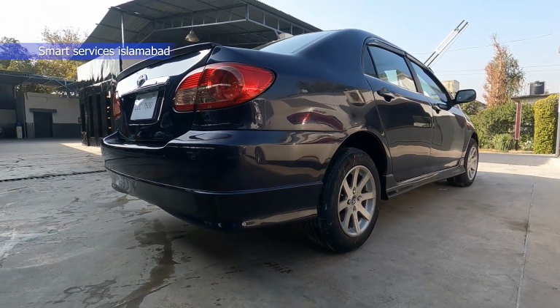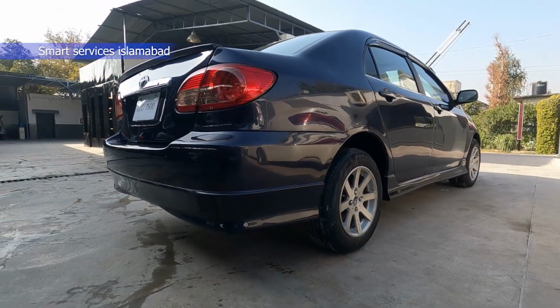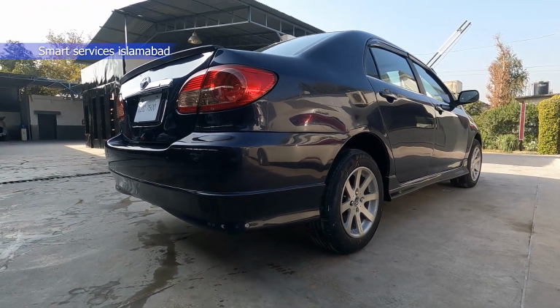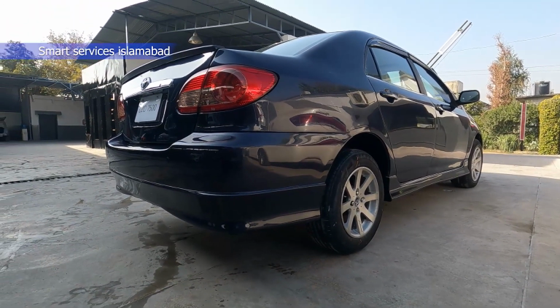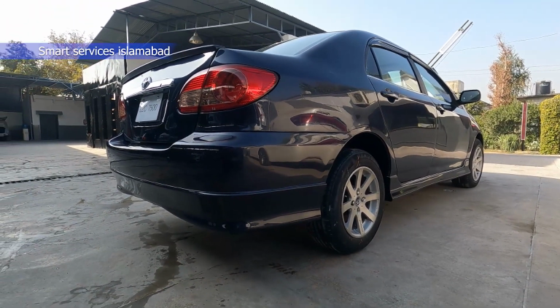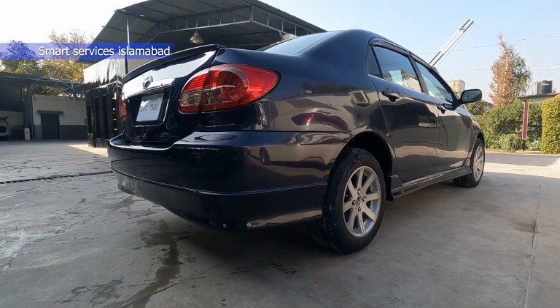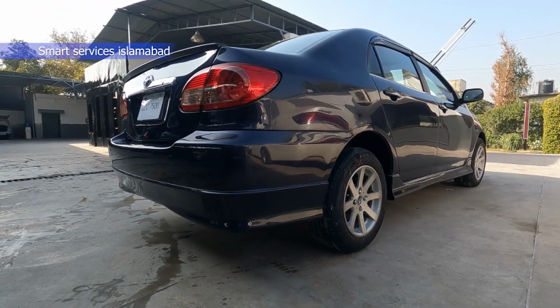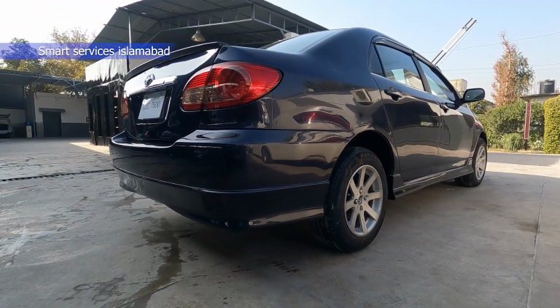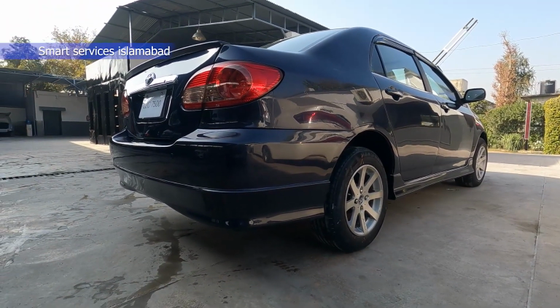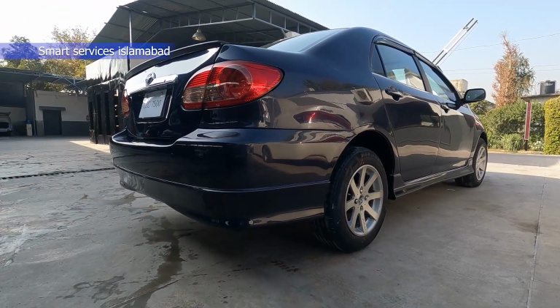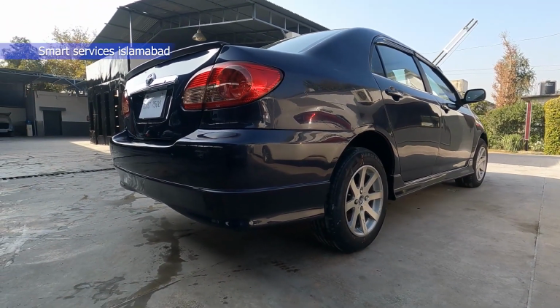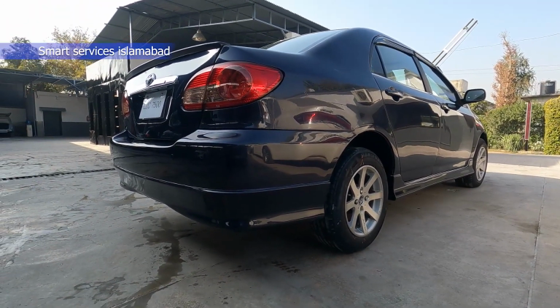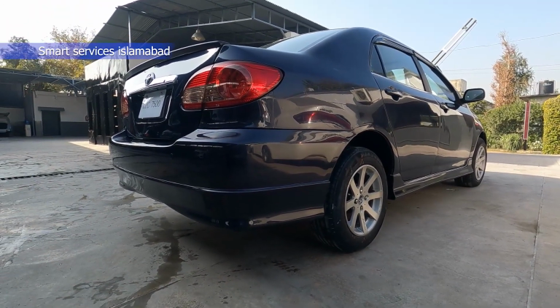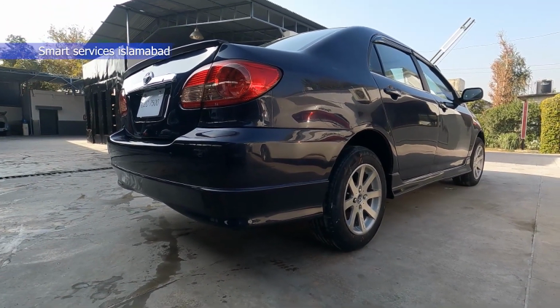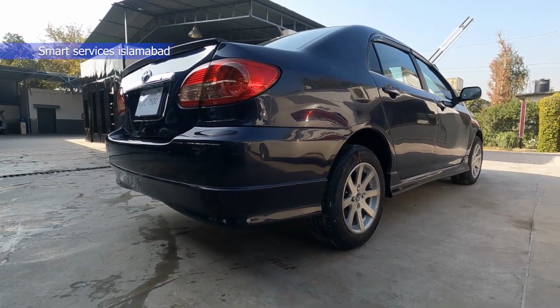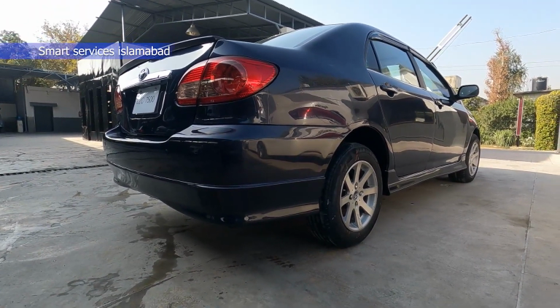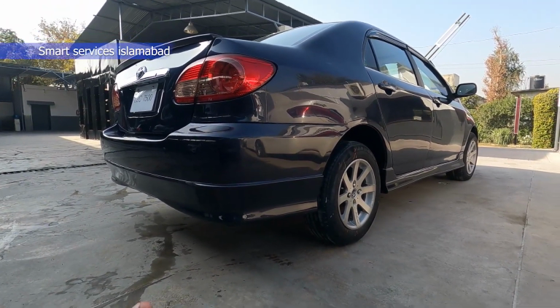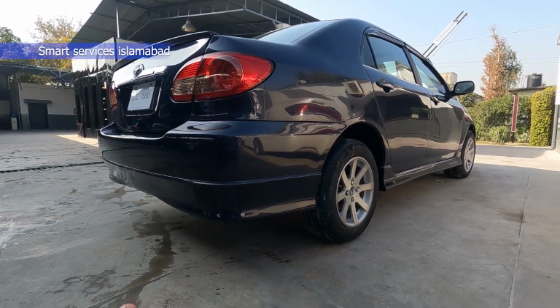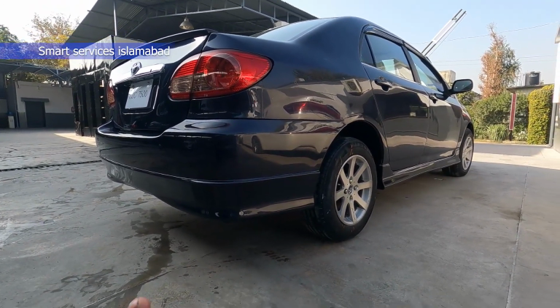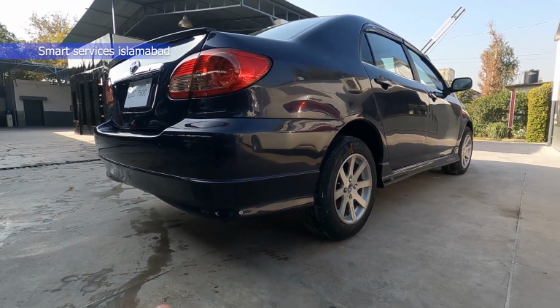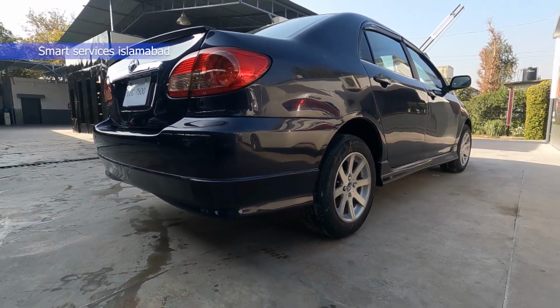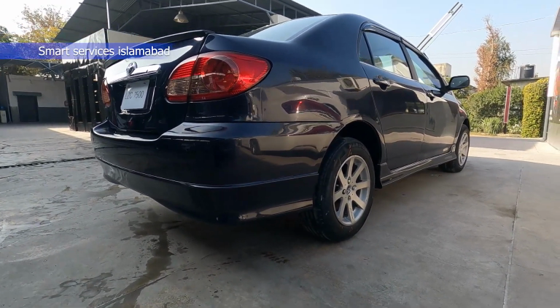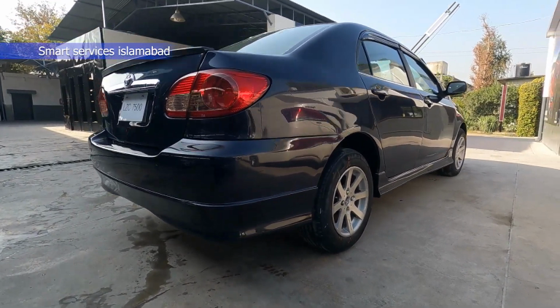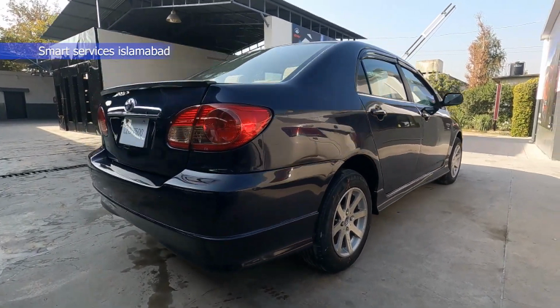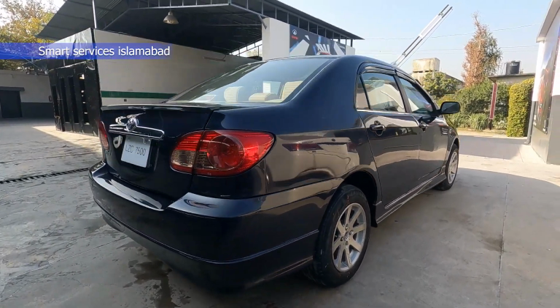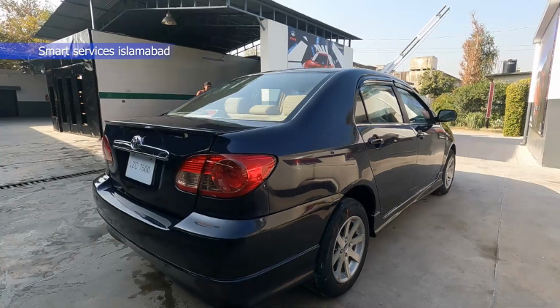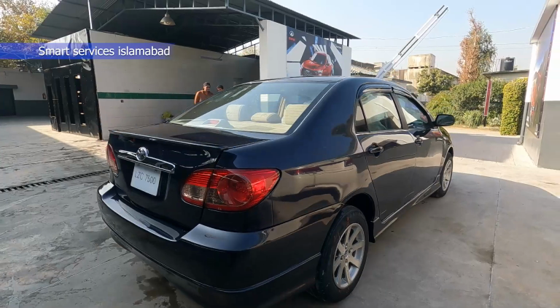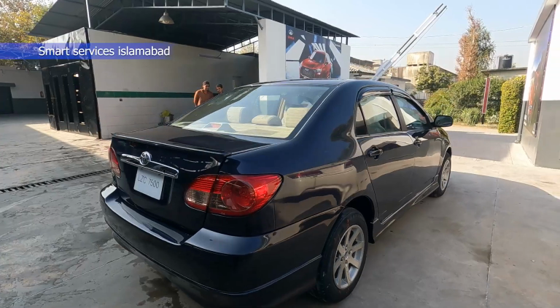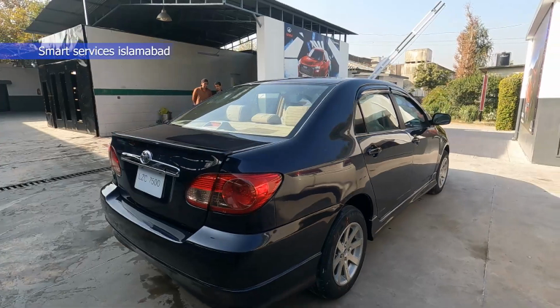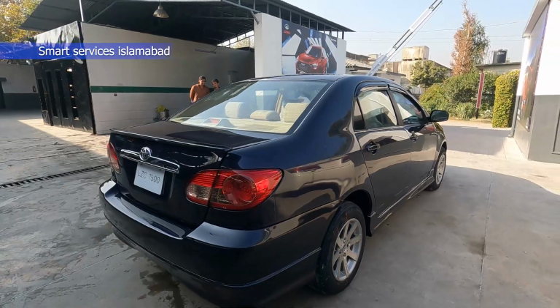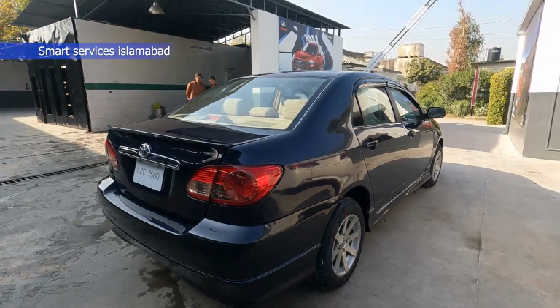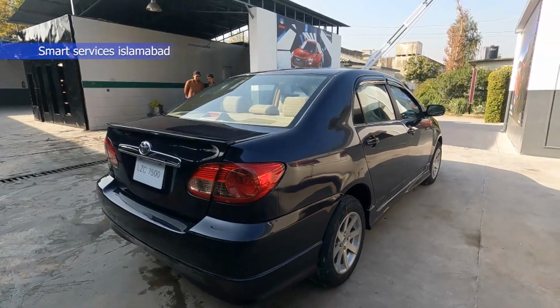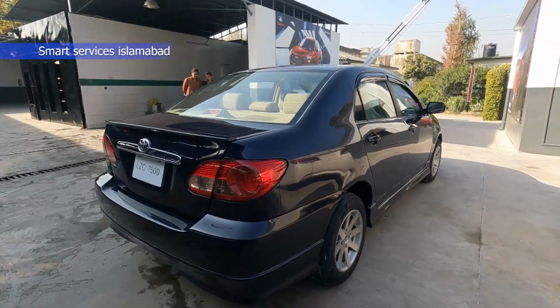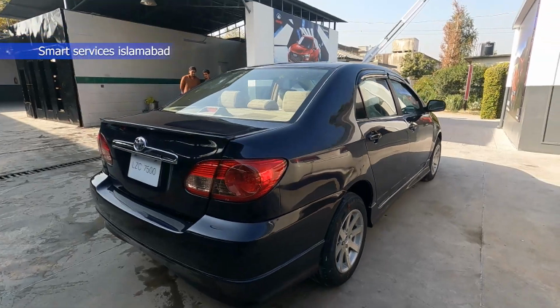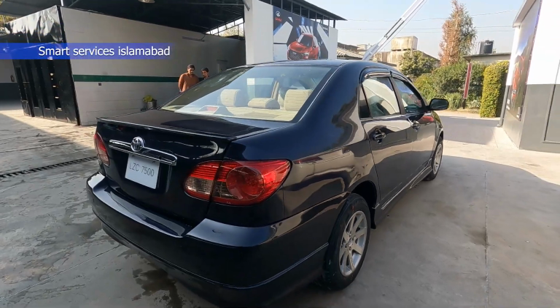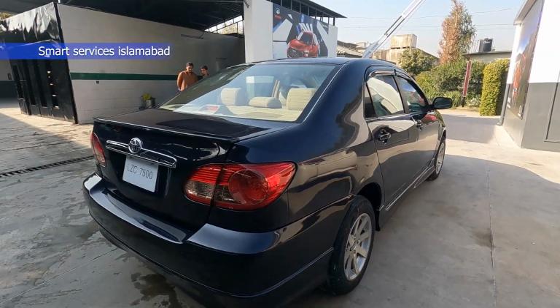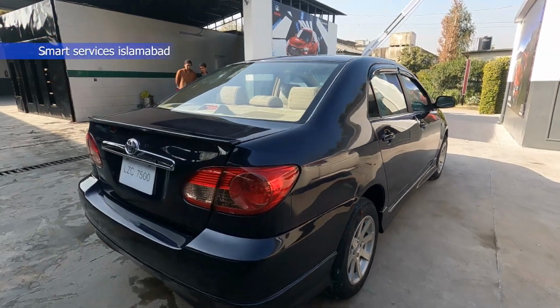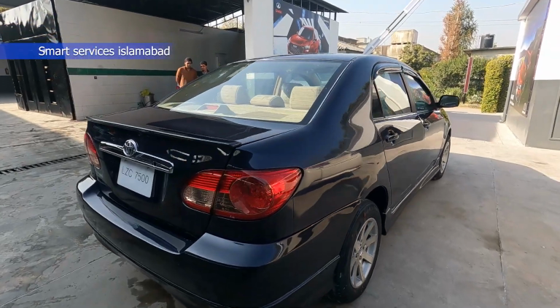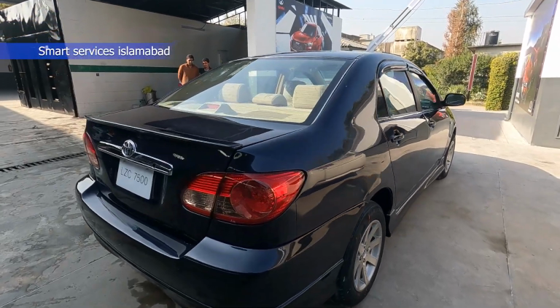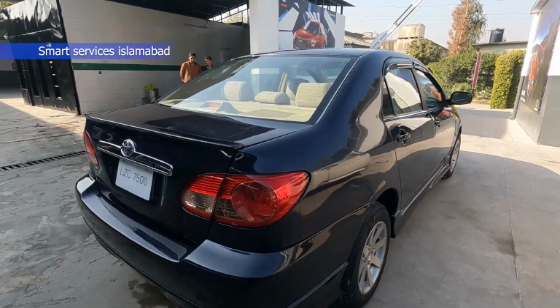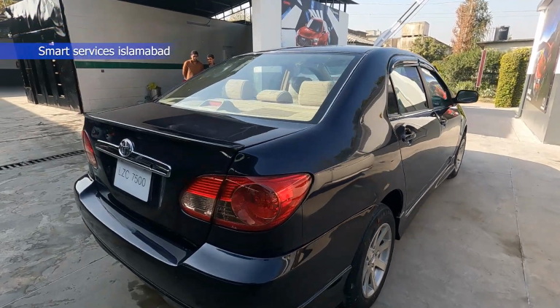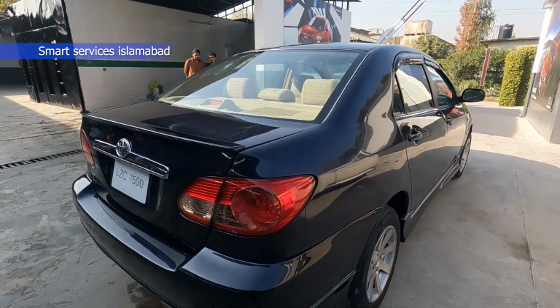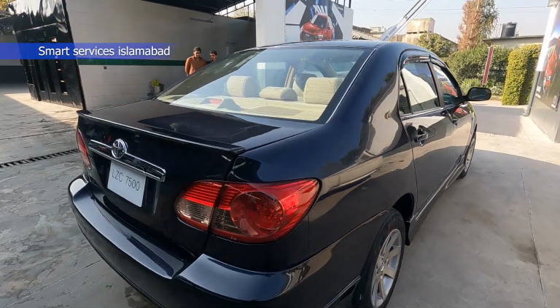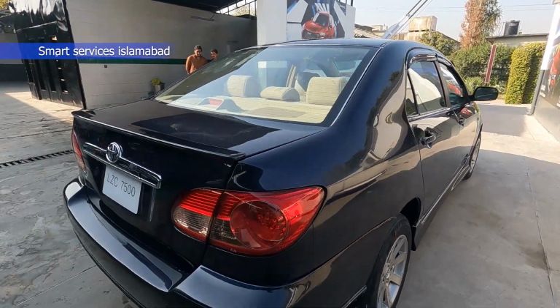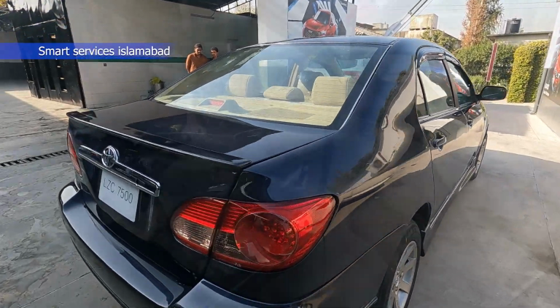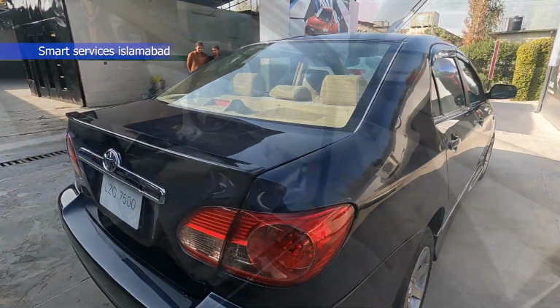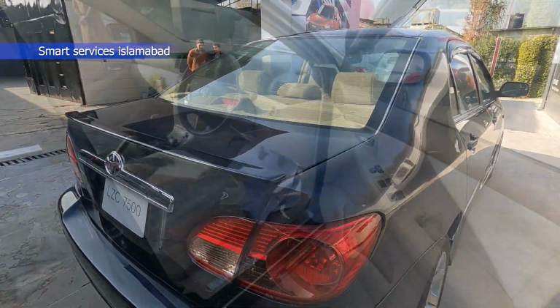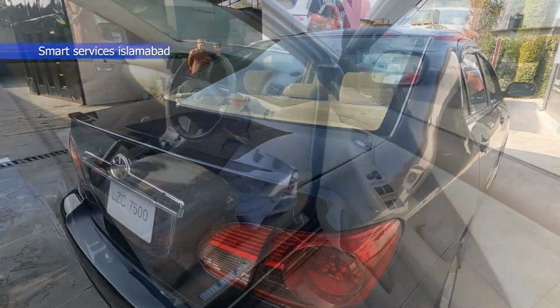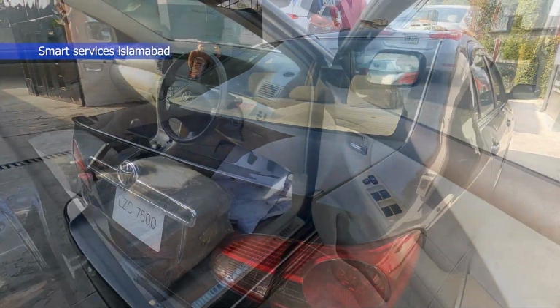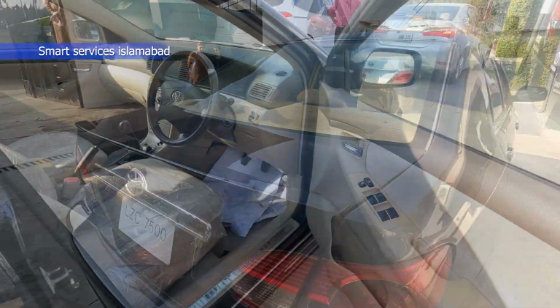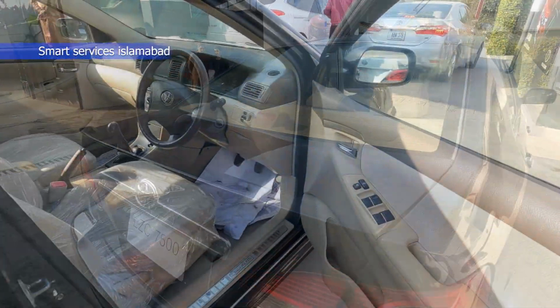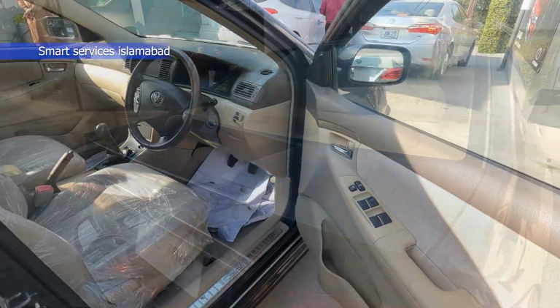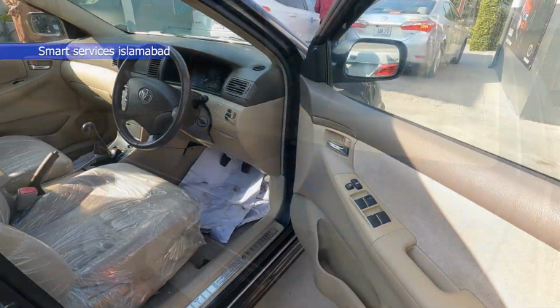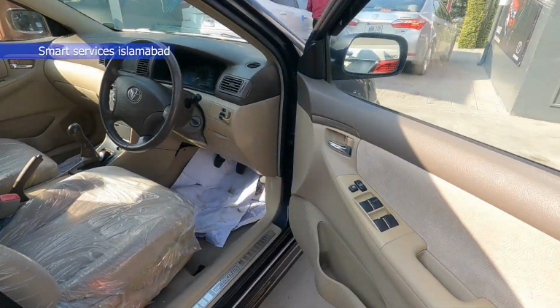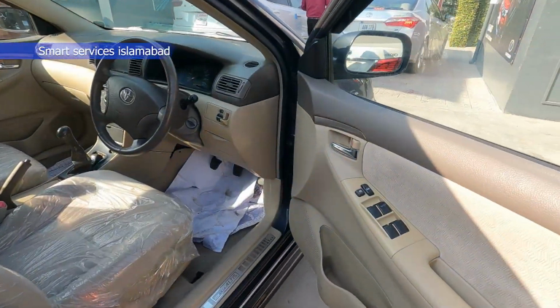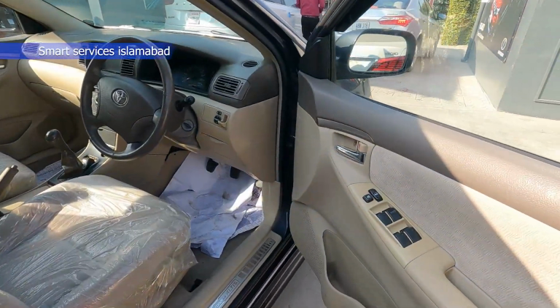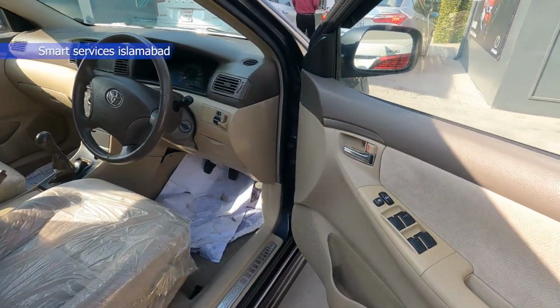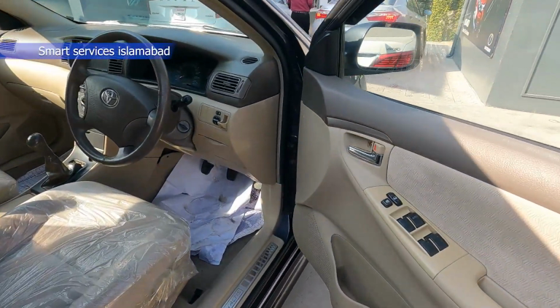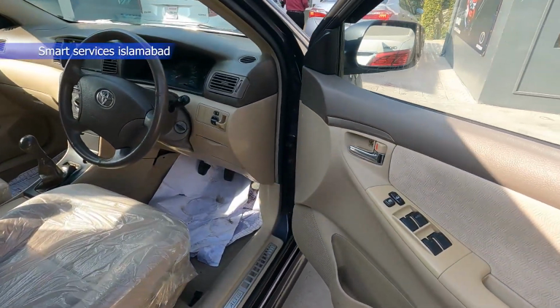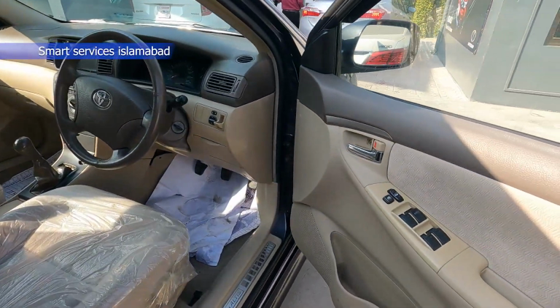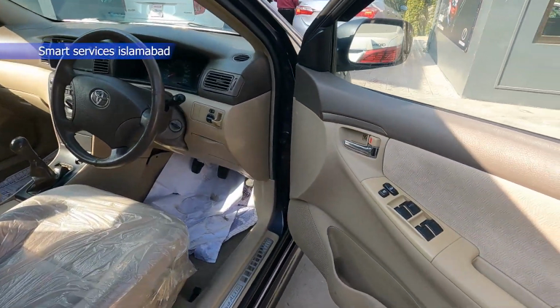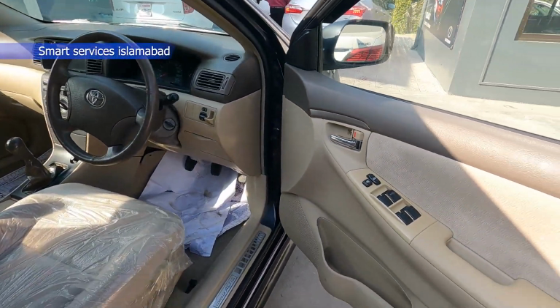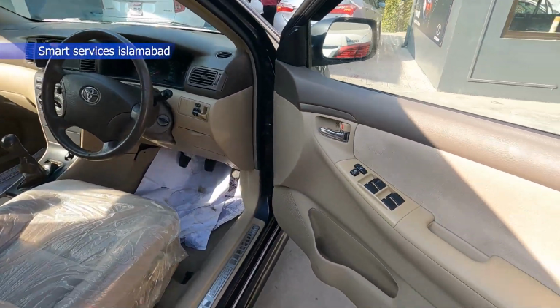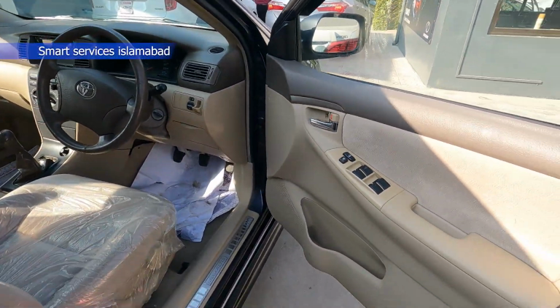No doubt it is very good — you can see the paint quality, the paint is also good.